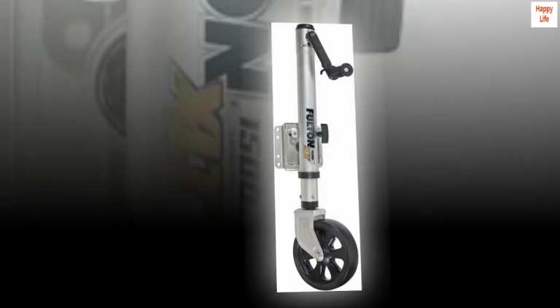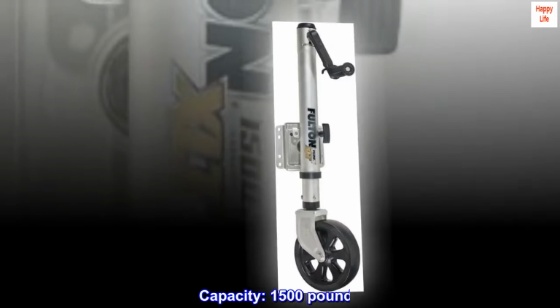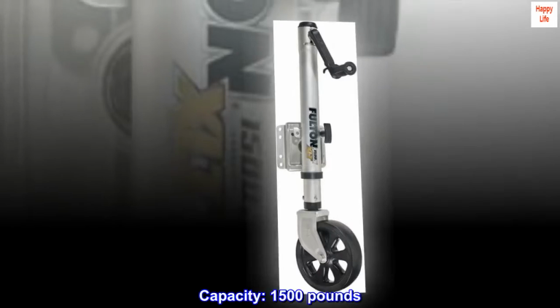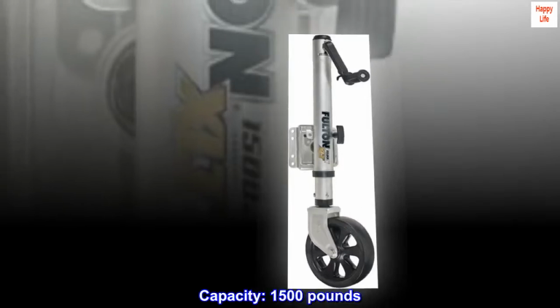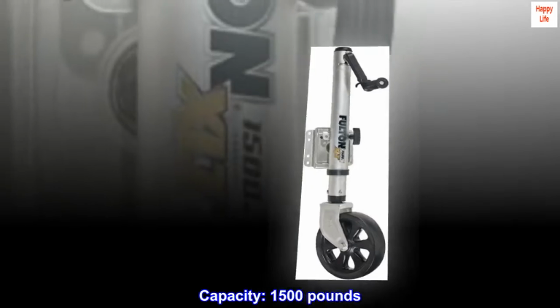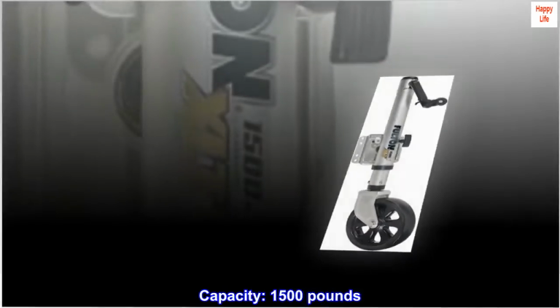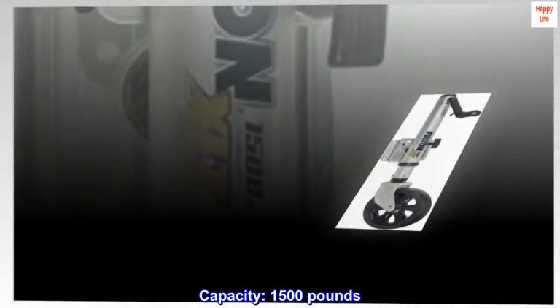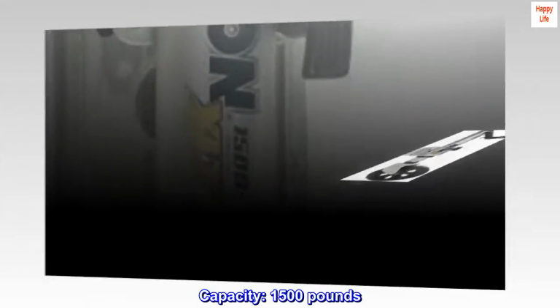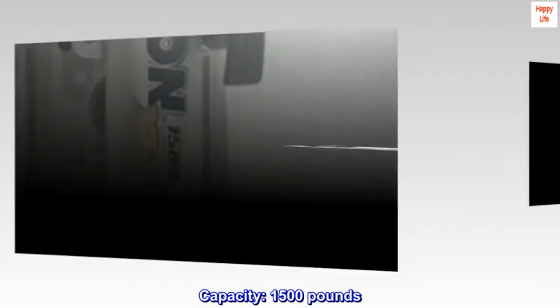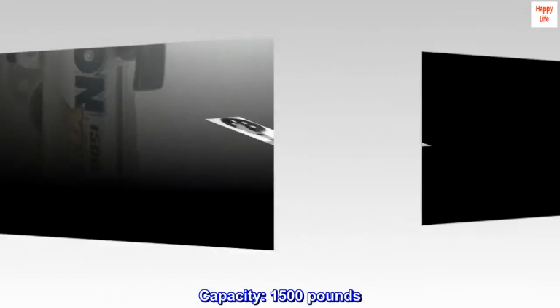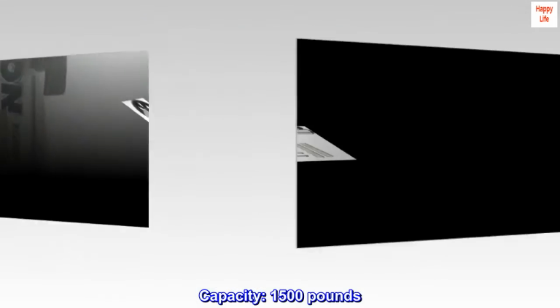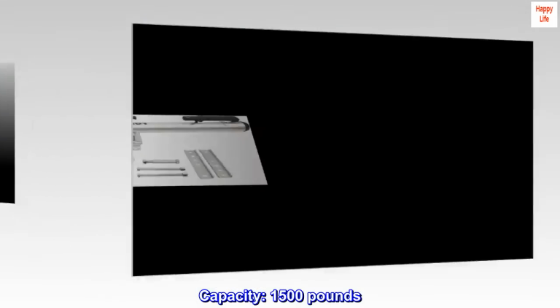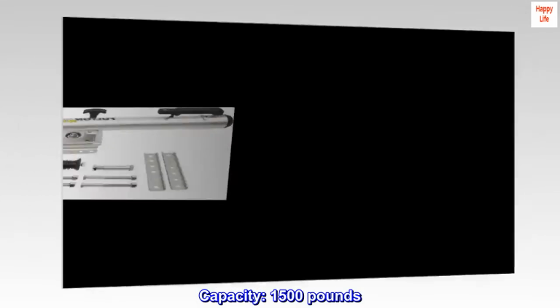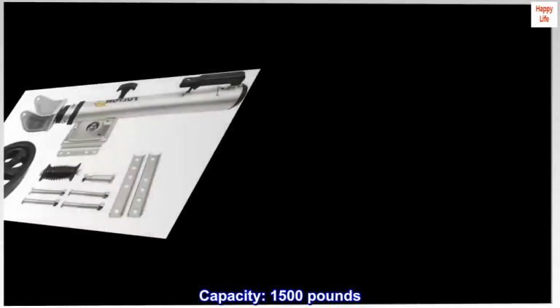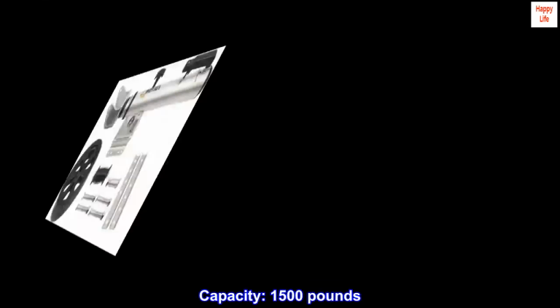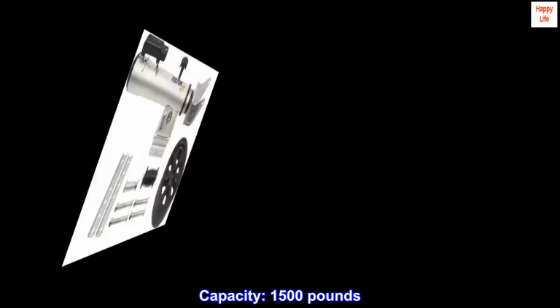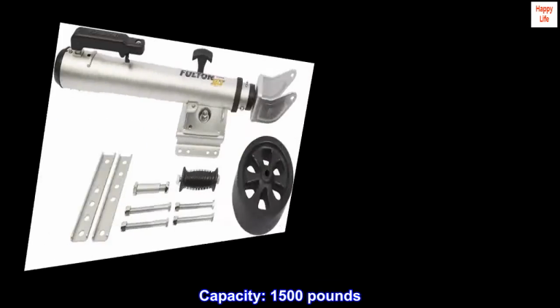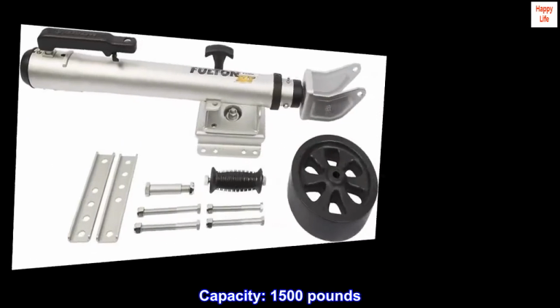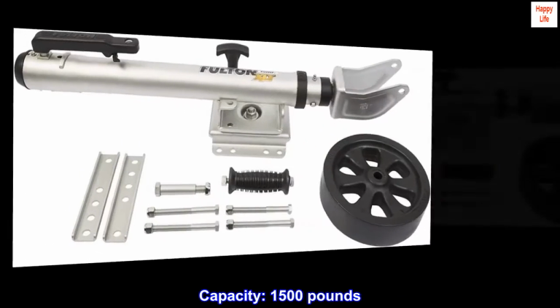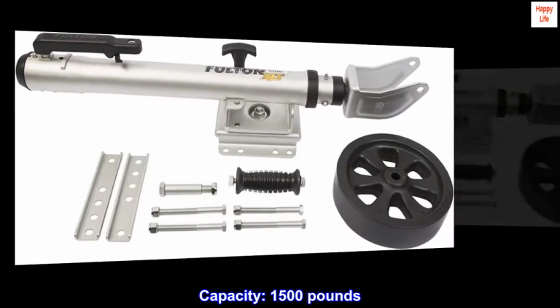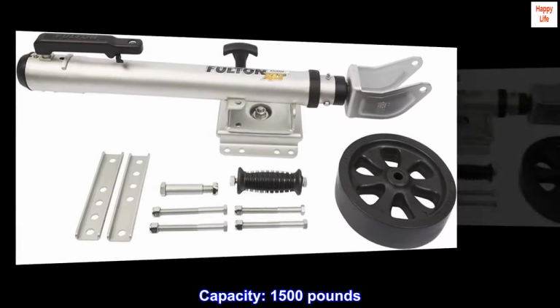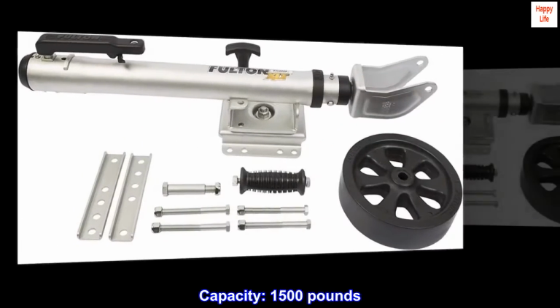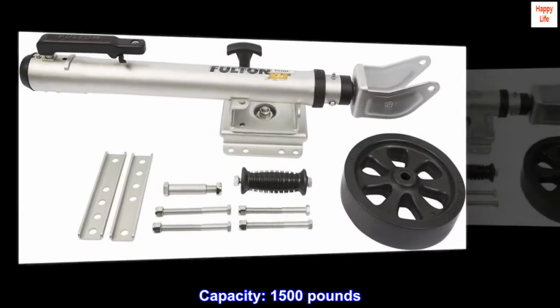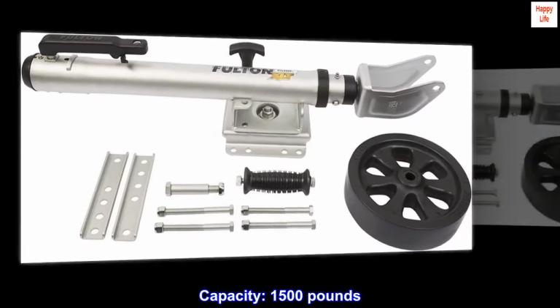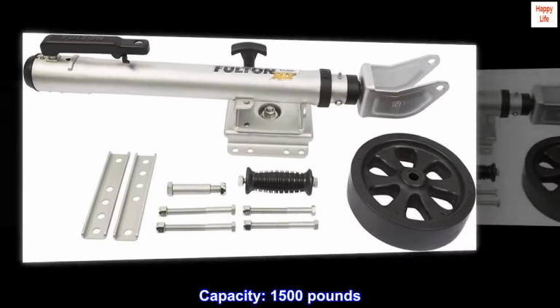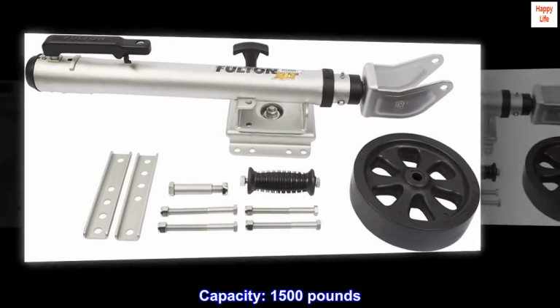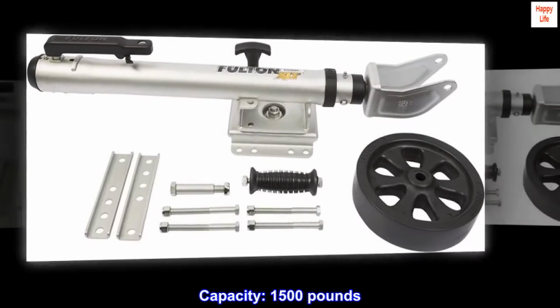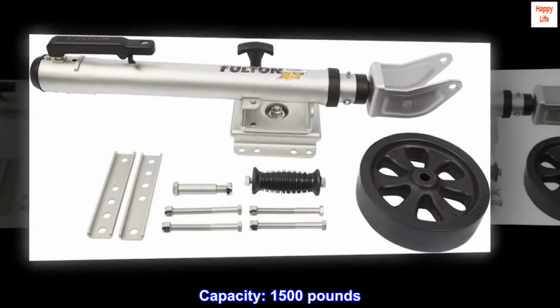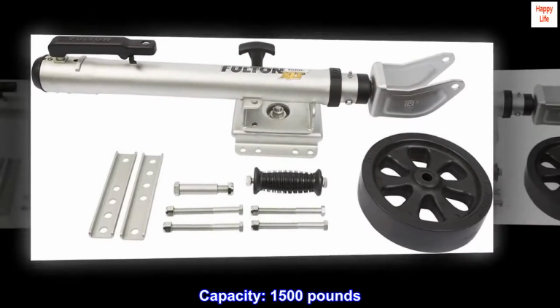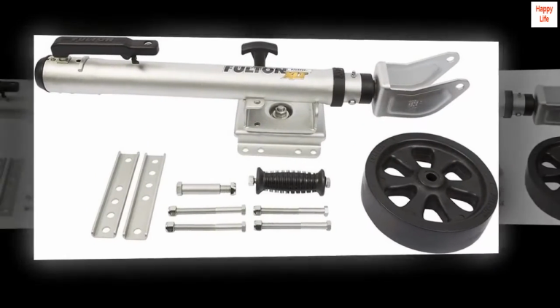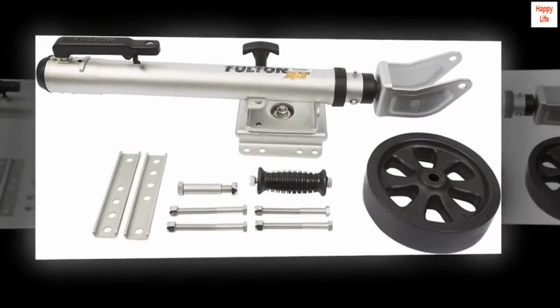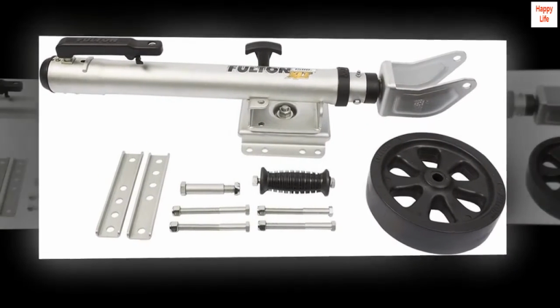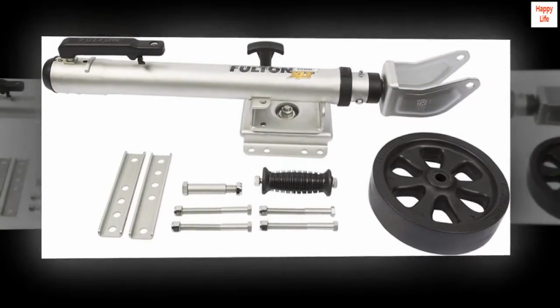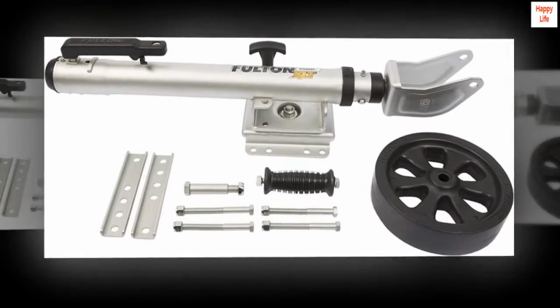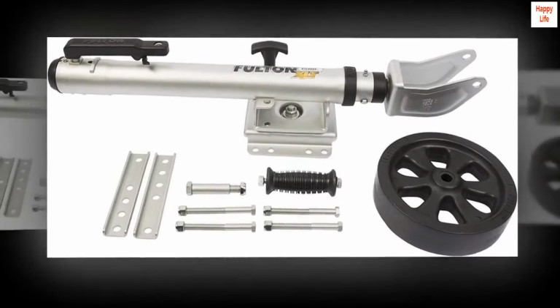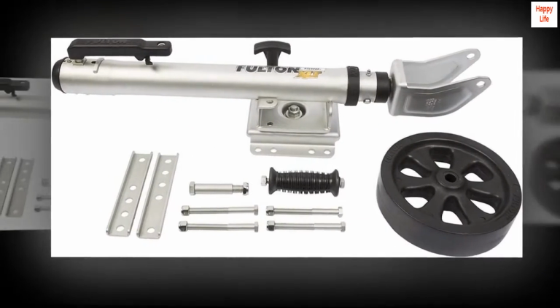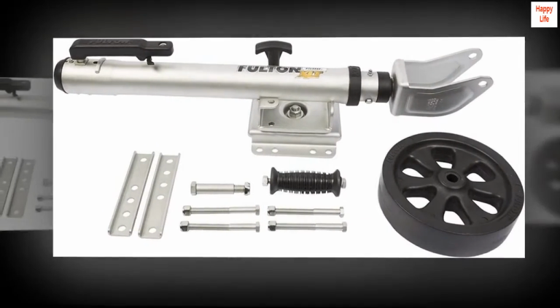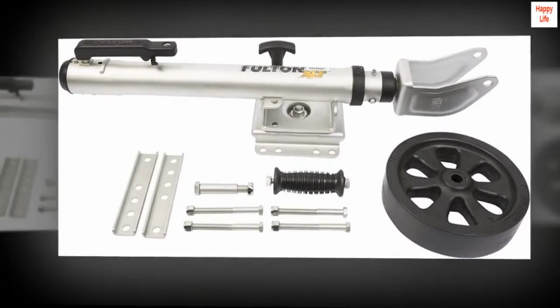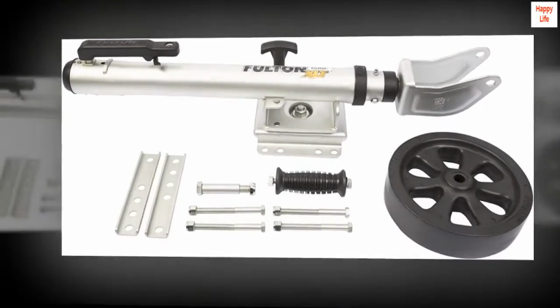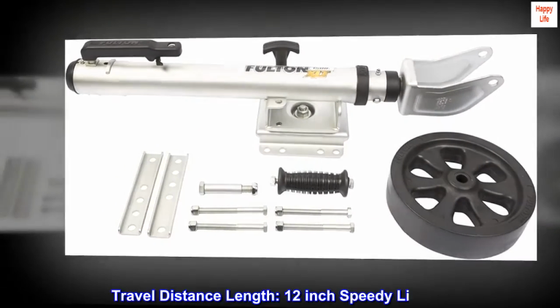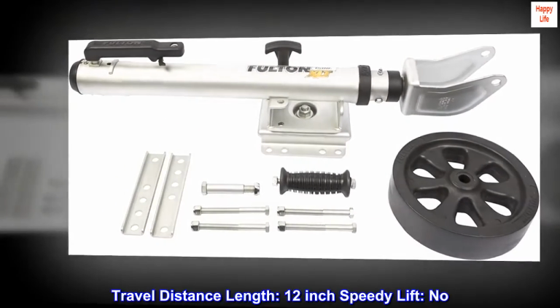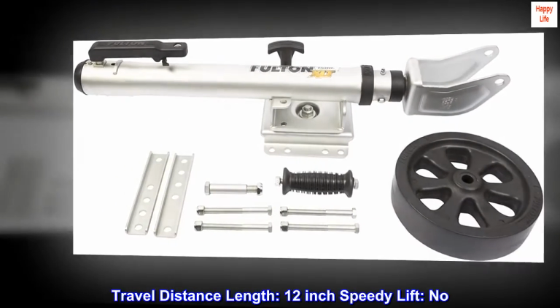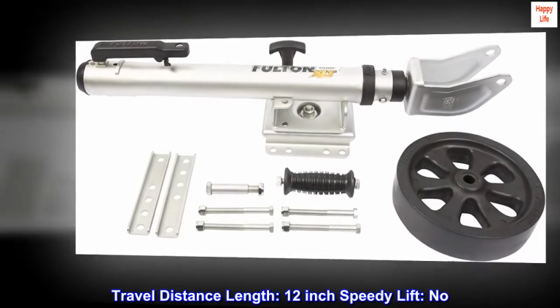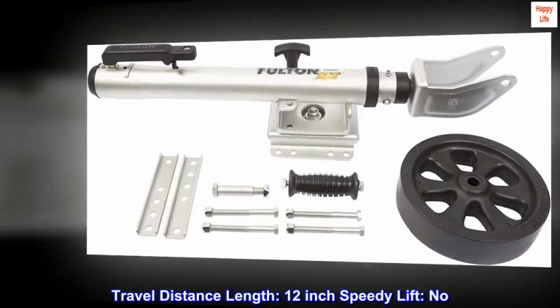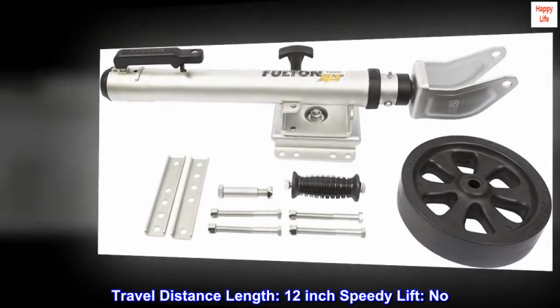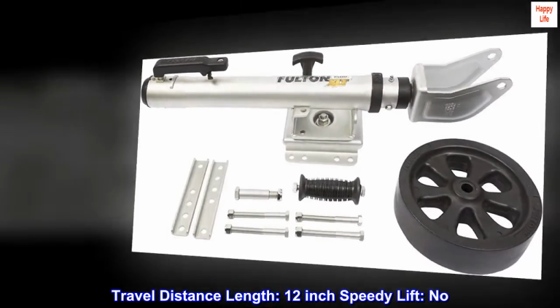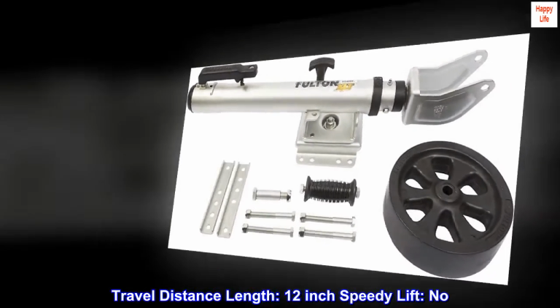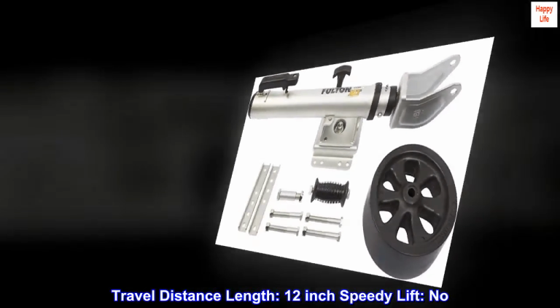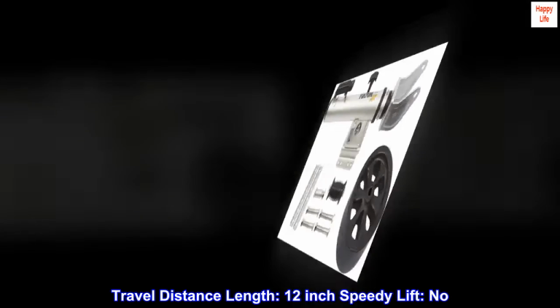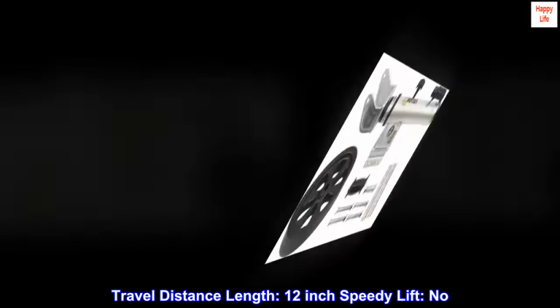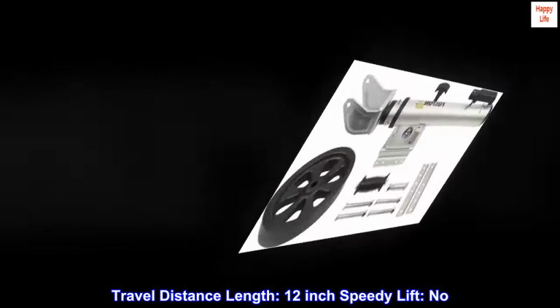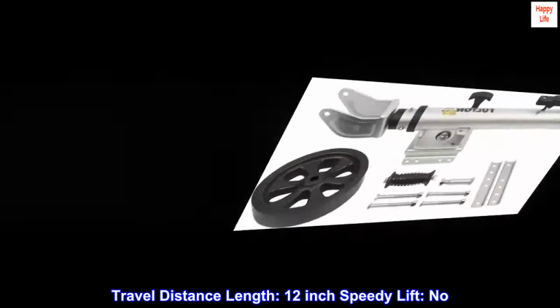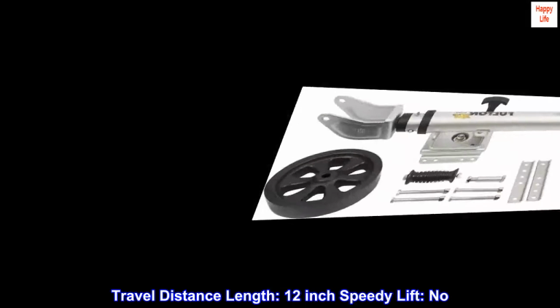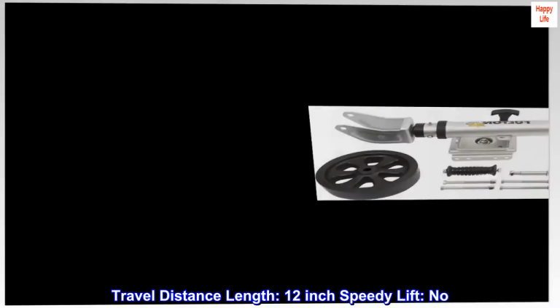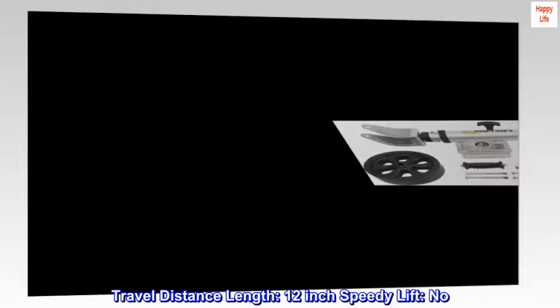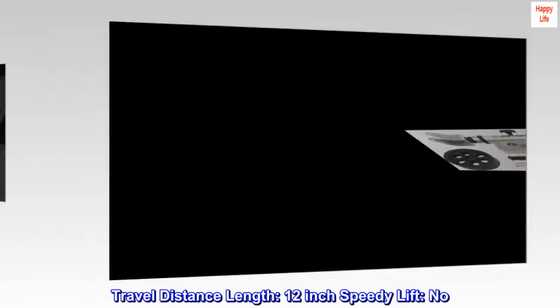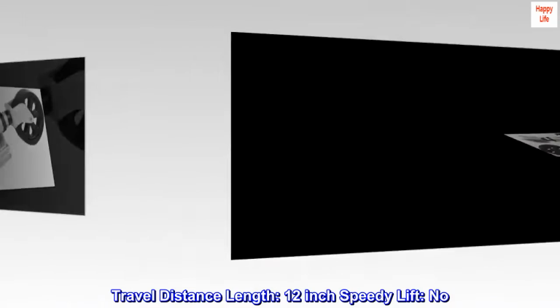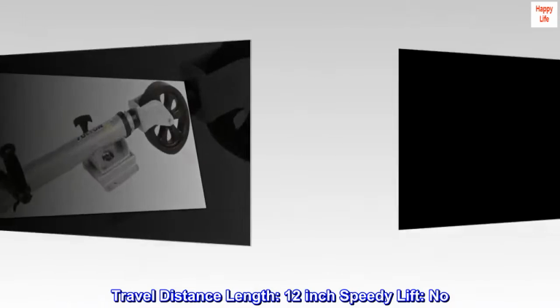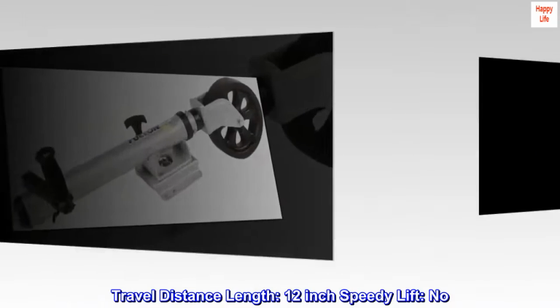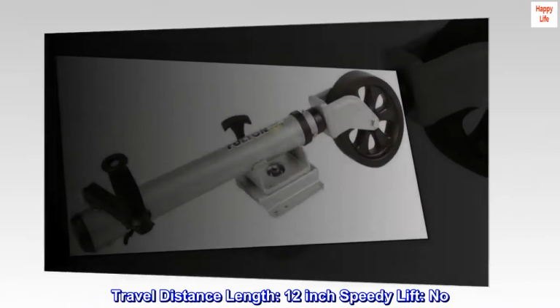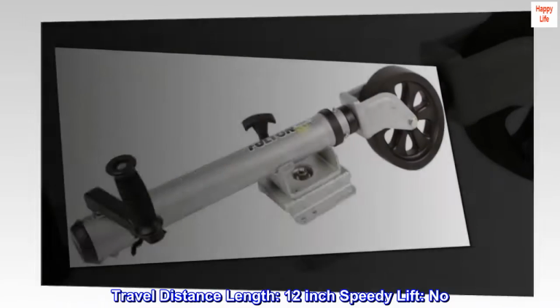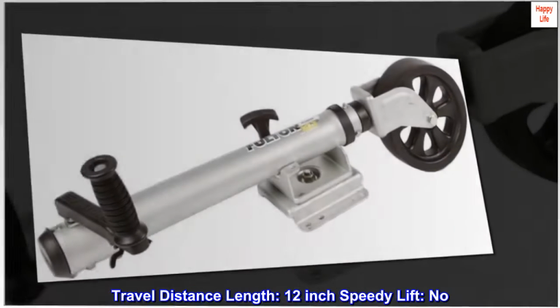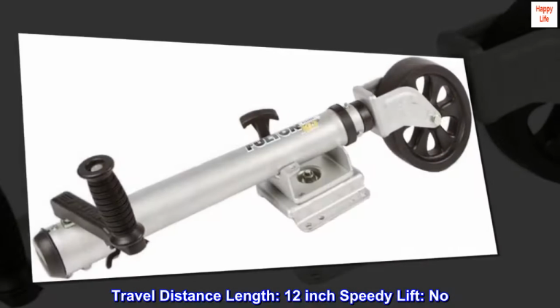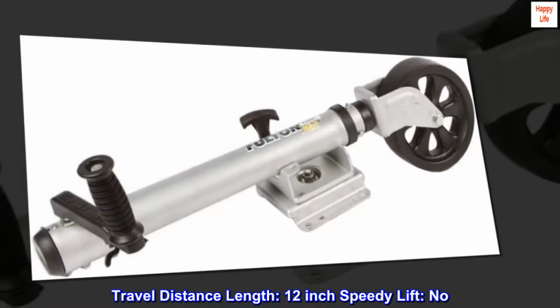Capacity: 1,500 pounds. Travel distance length: 12-inch speedy lift. Patent pending TrueTurn 360 castoring system.